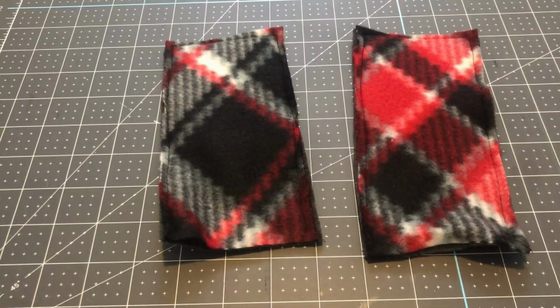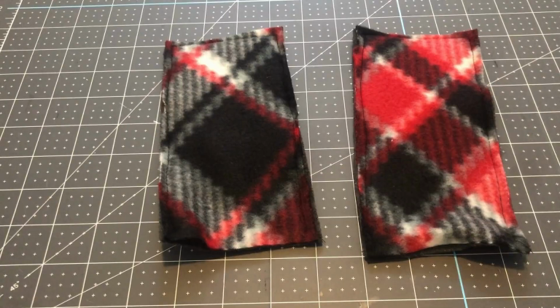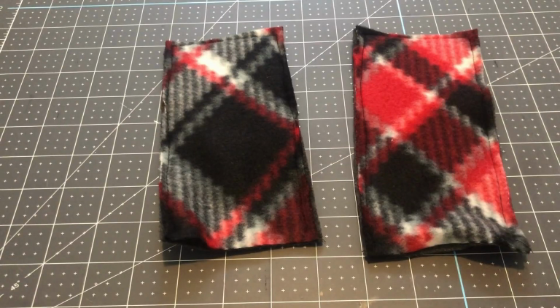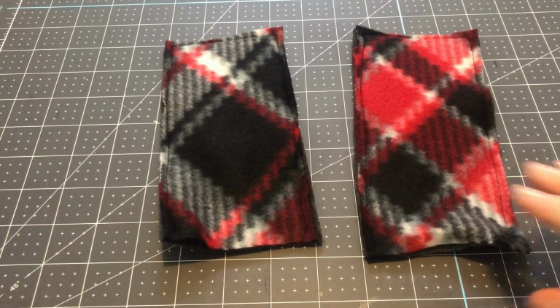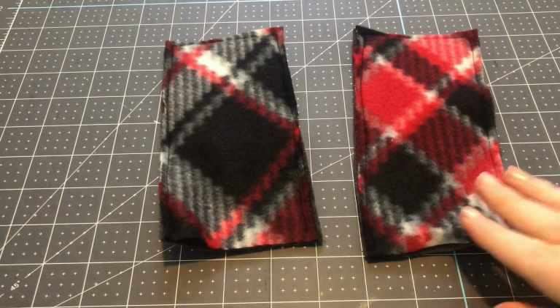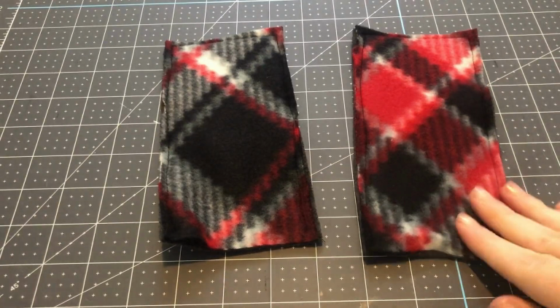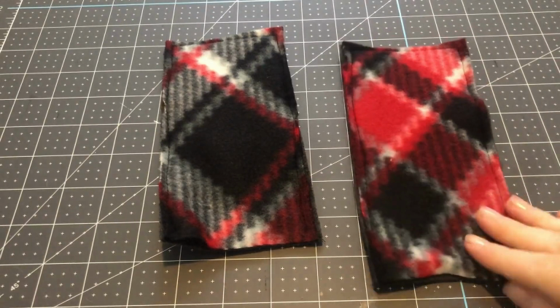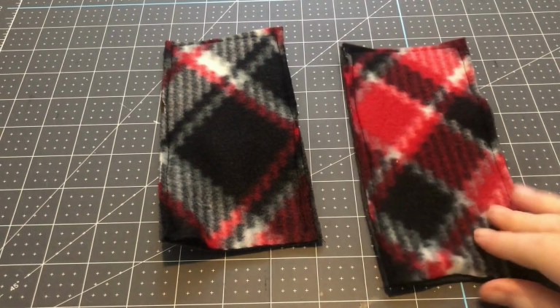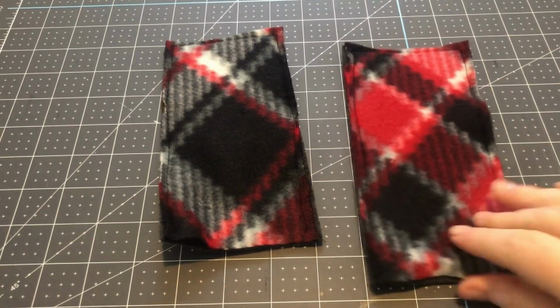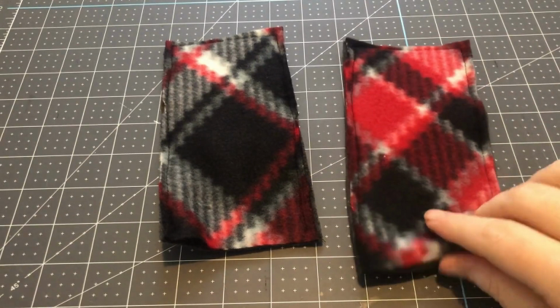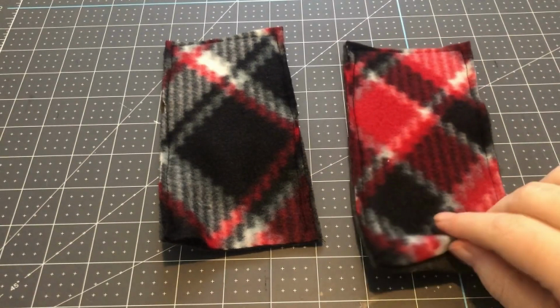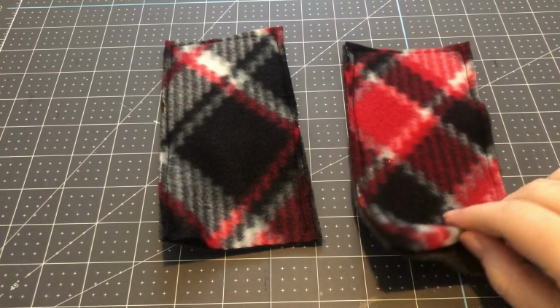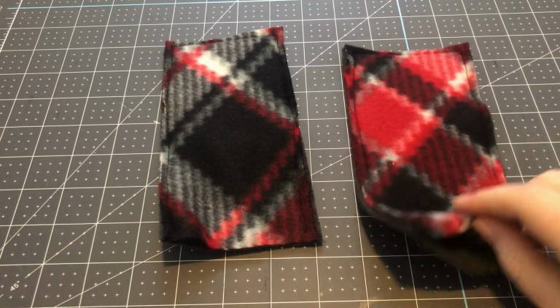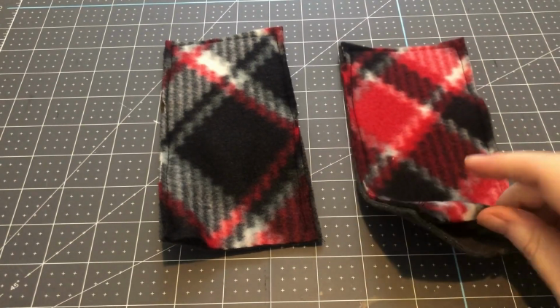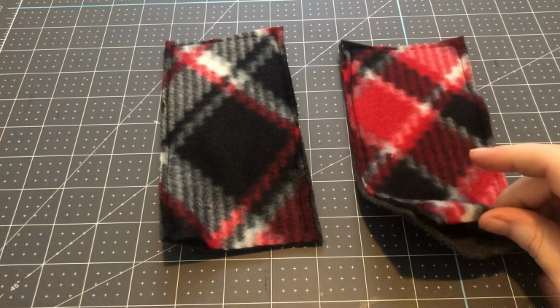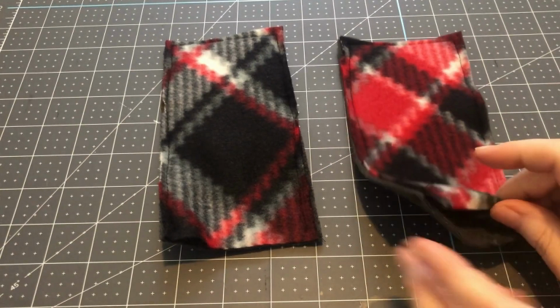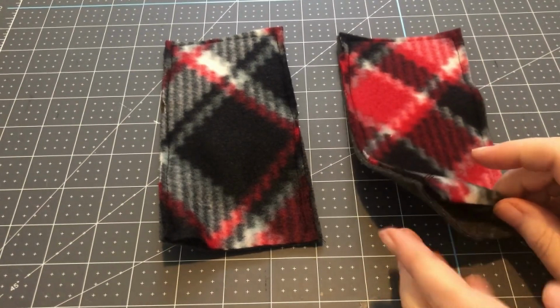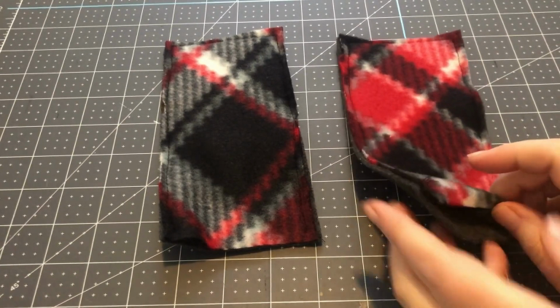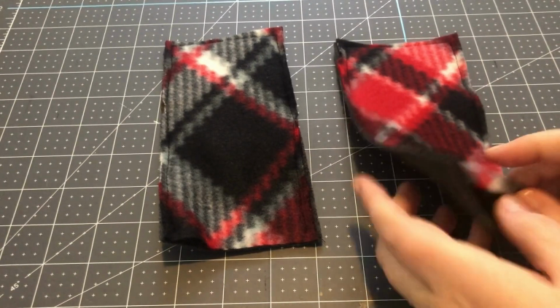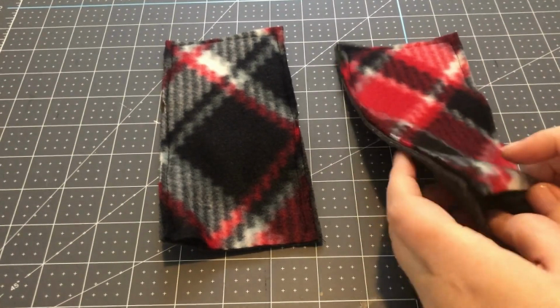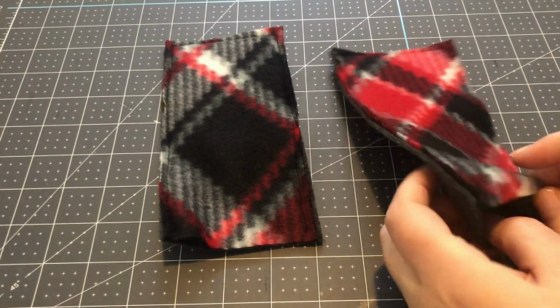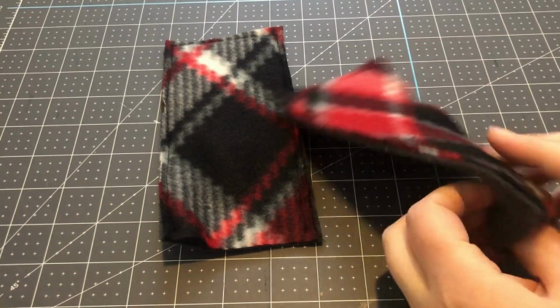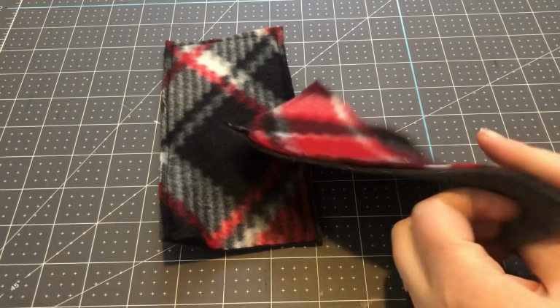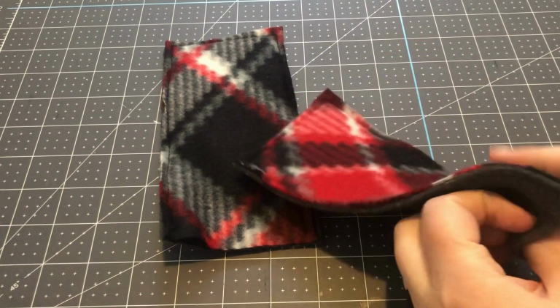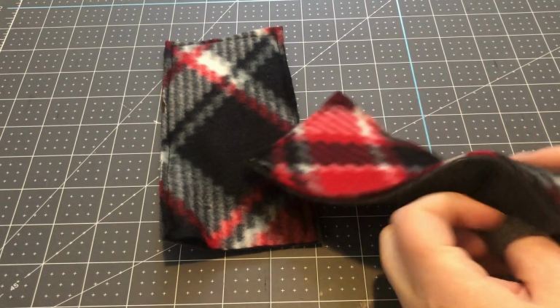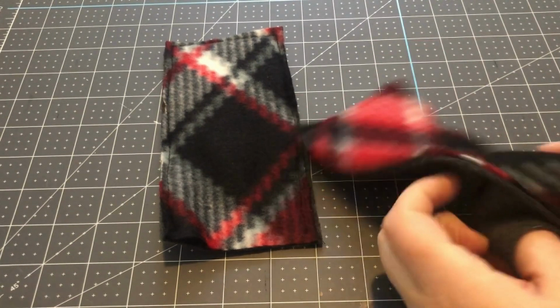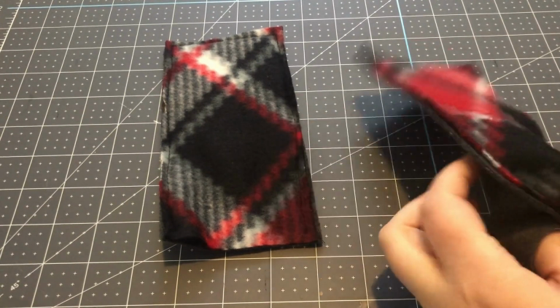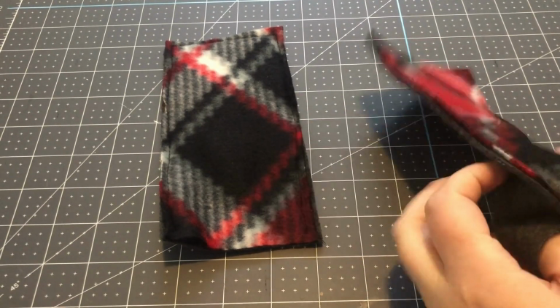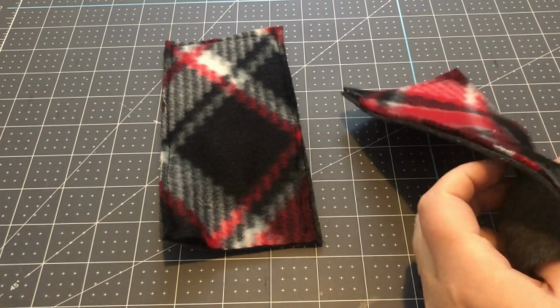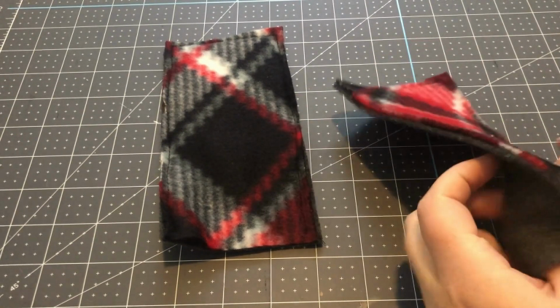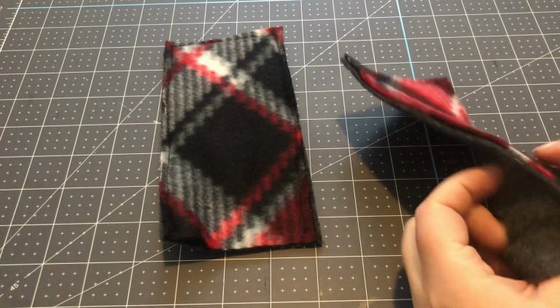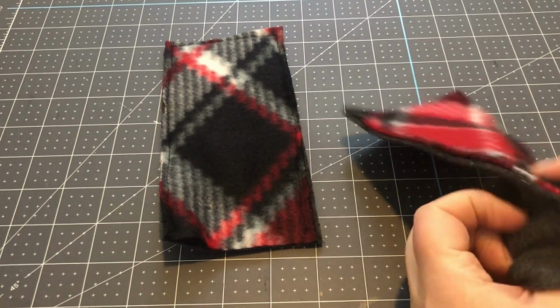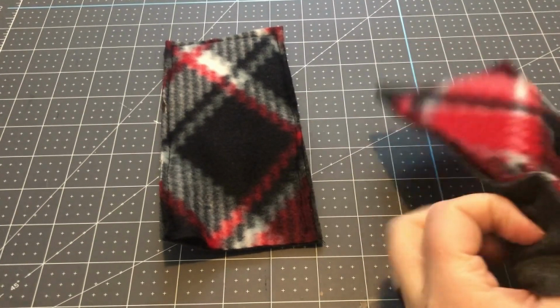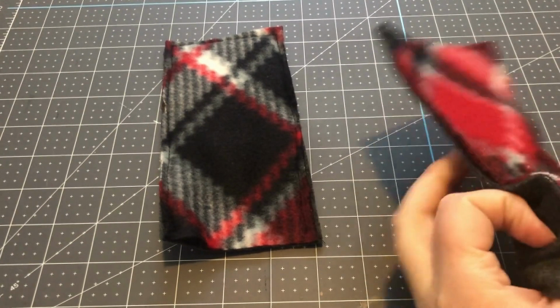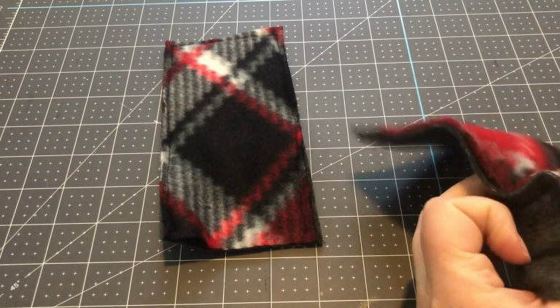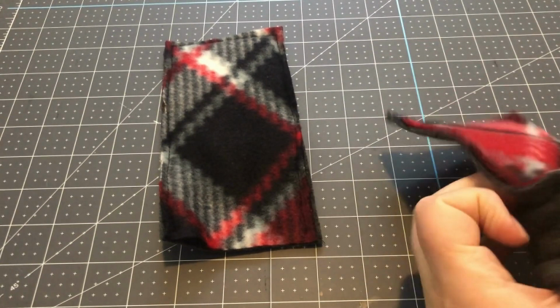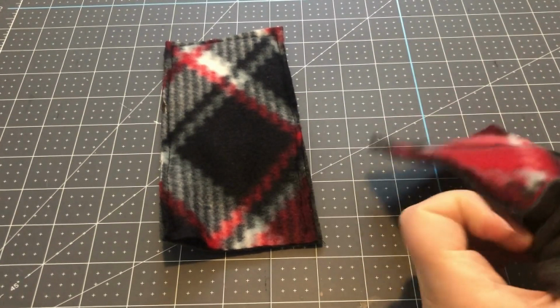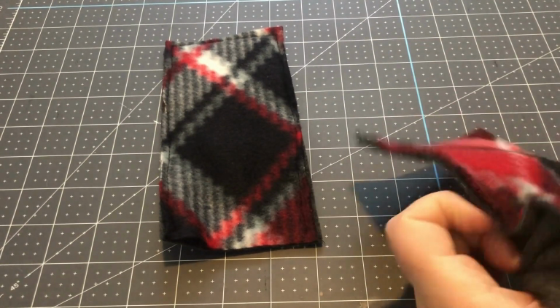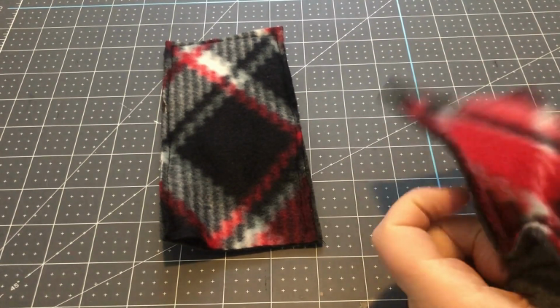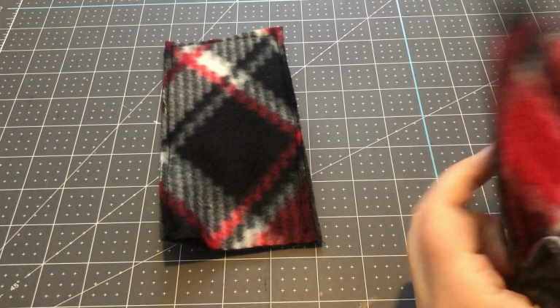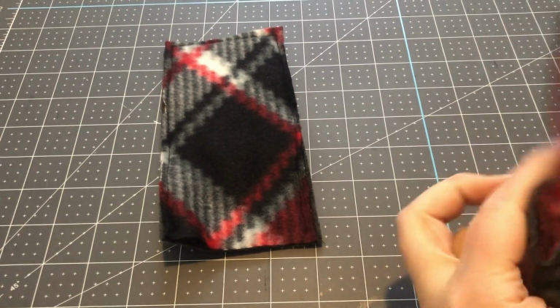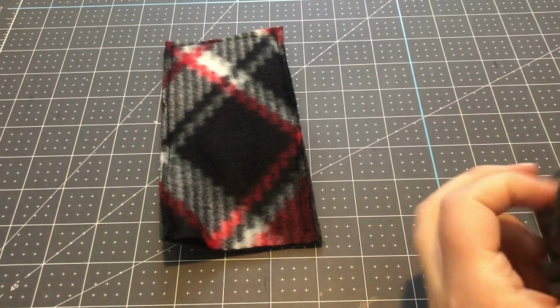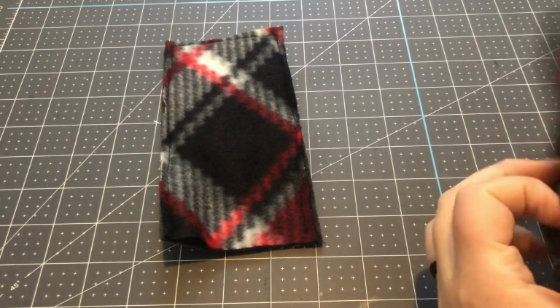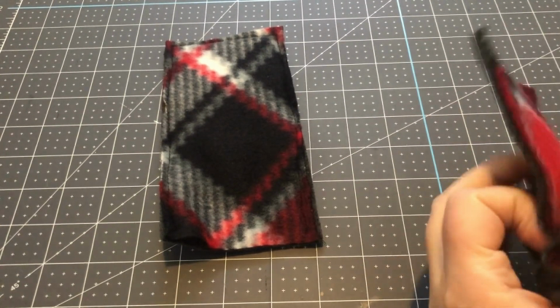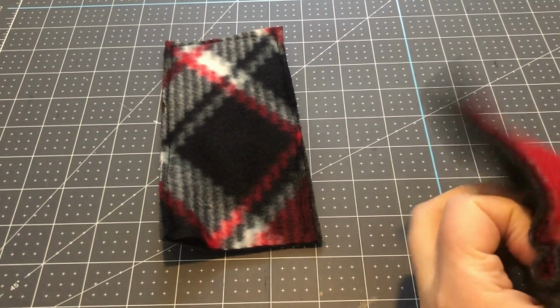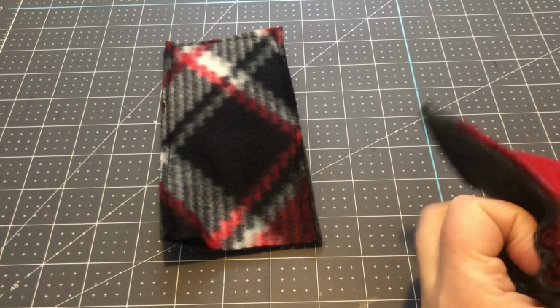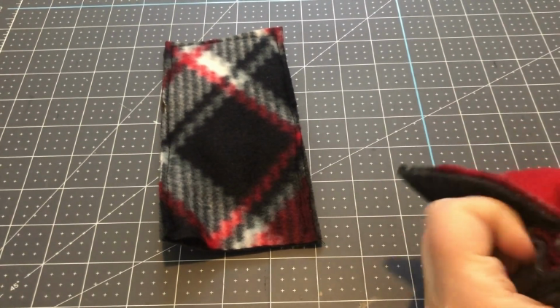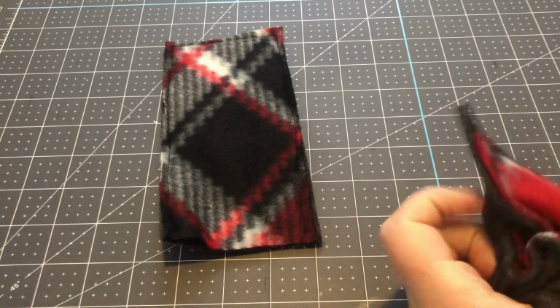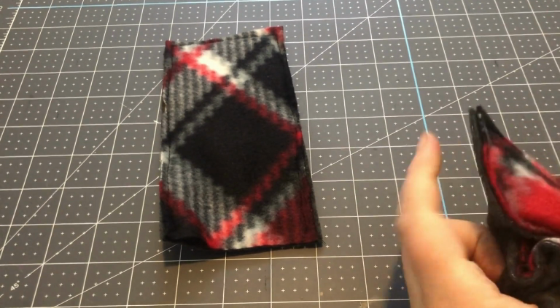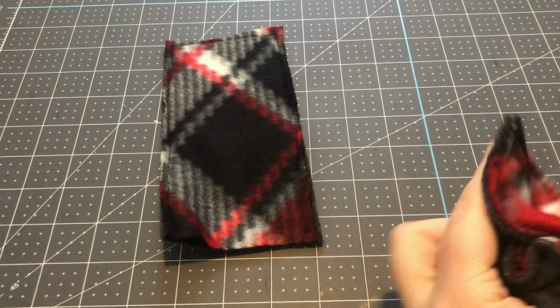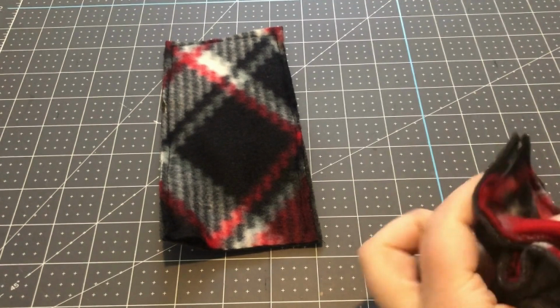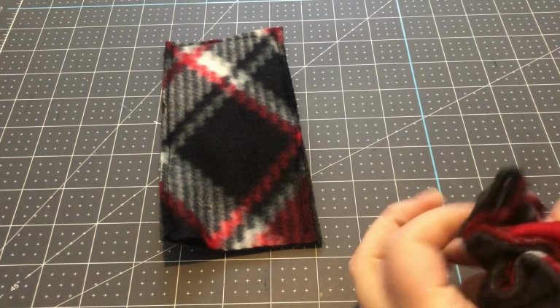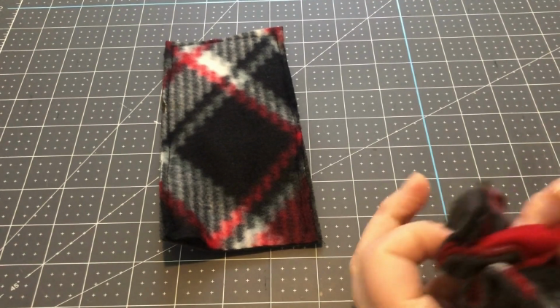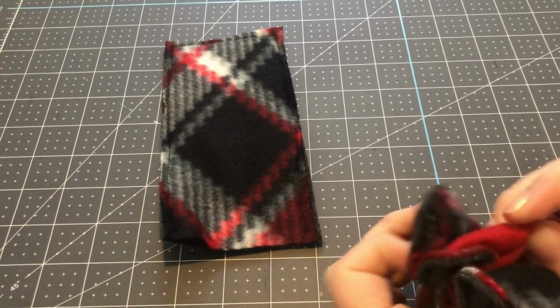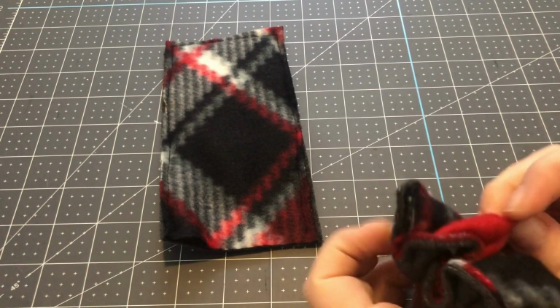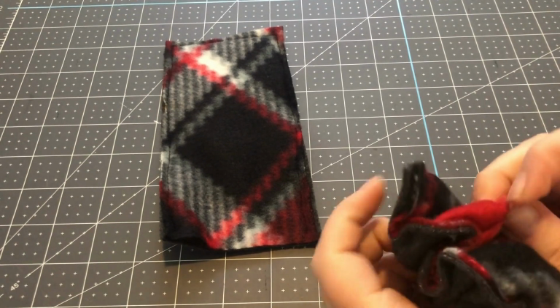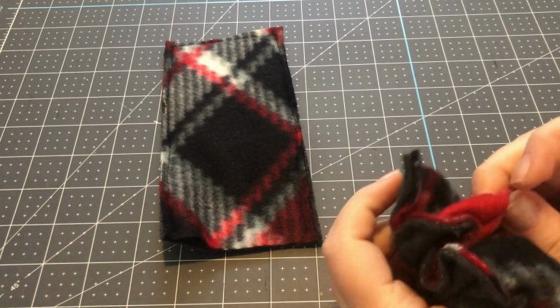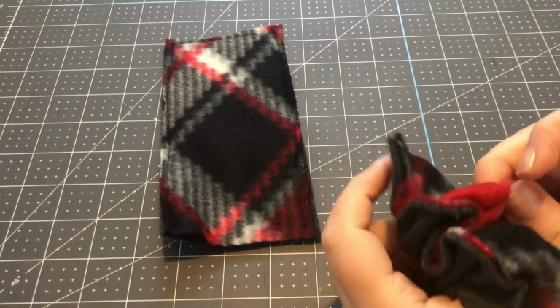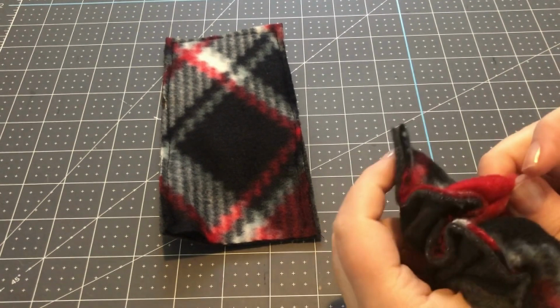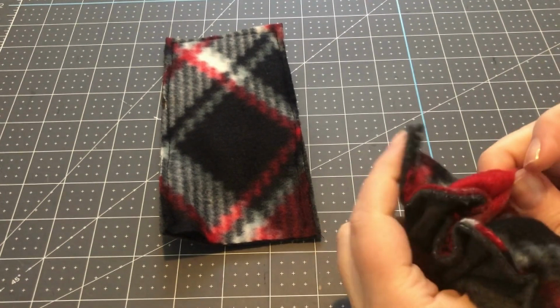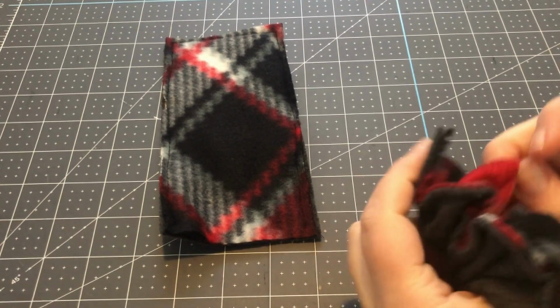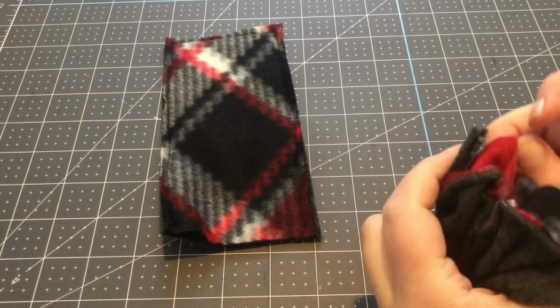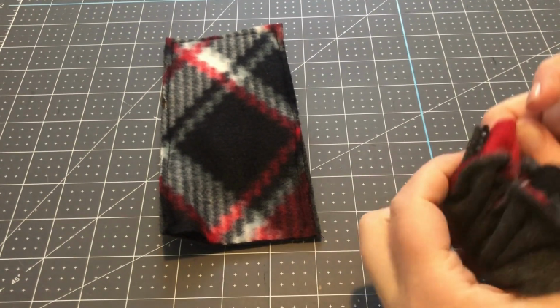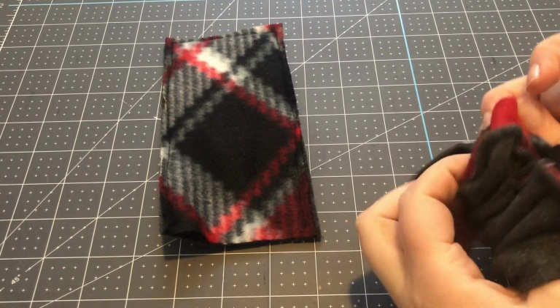I've sewn the second strap in the same fashion and now we're going to turn both straps inside out.